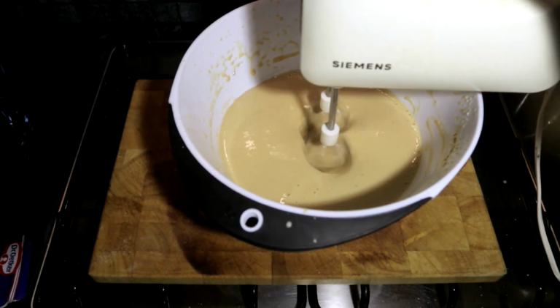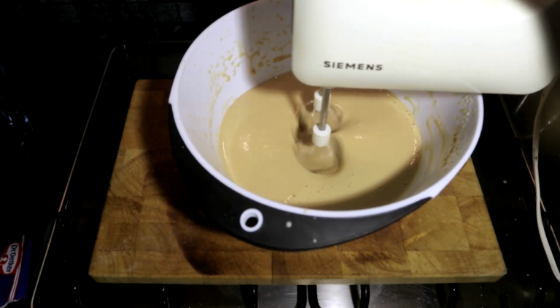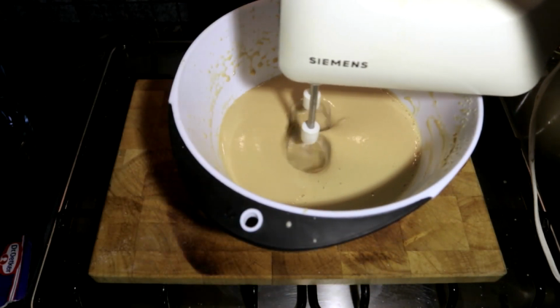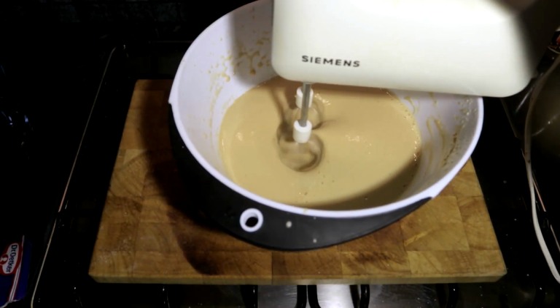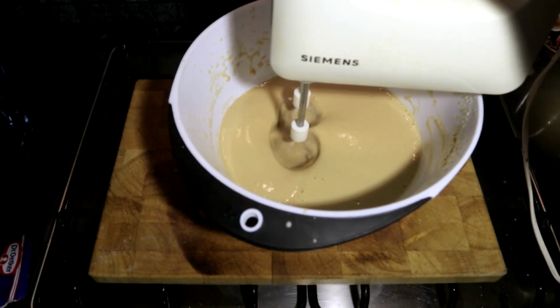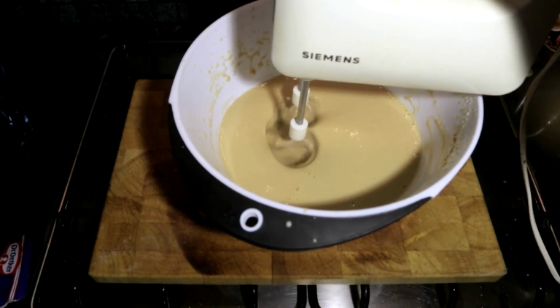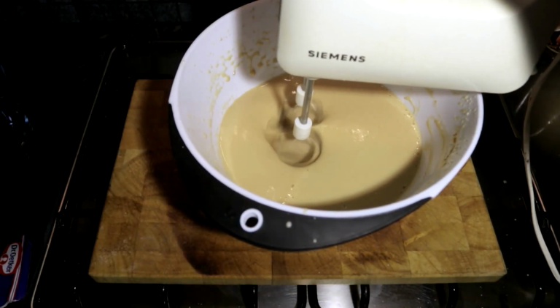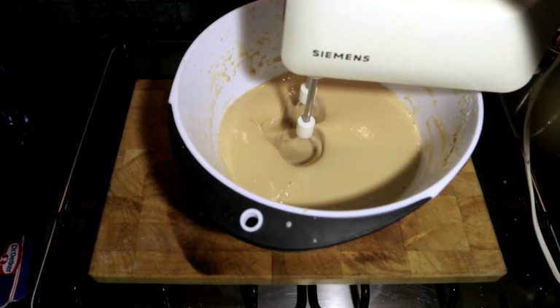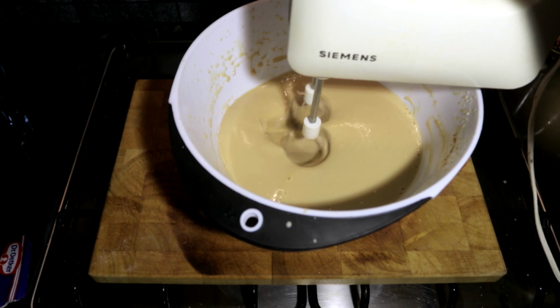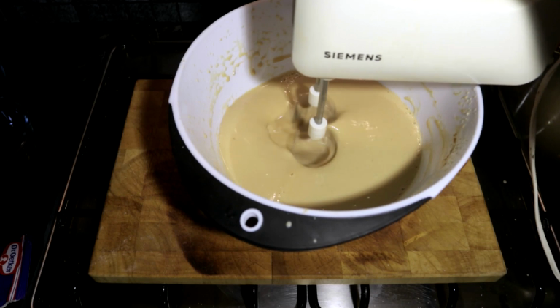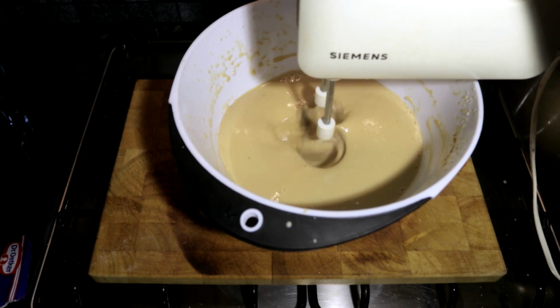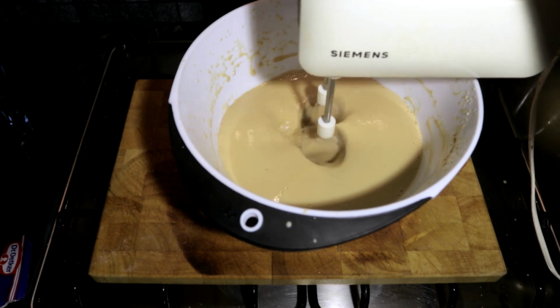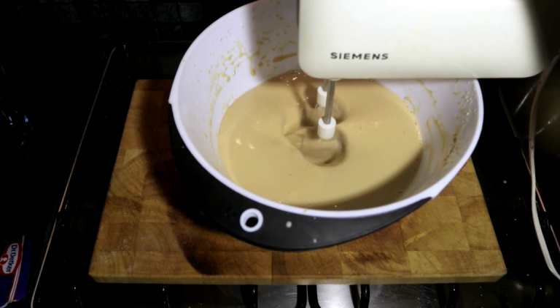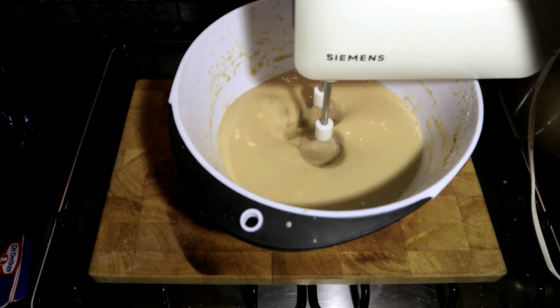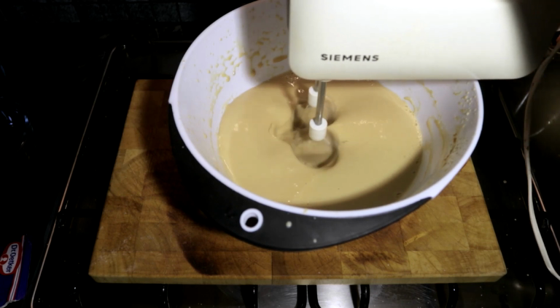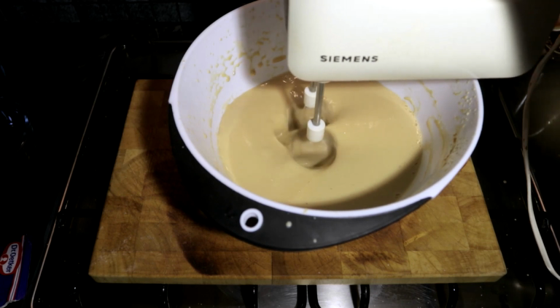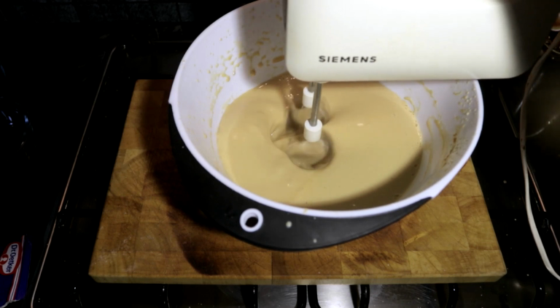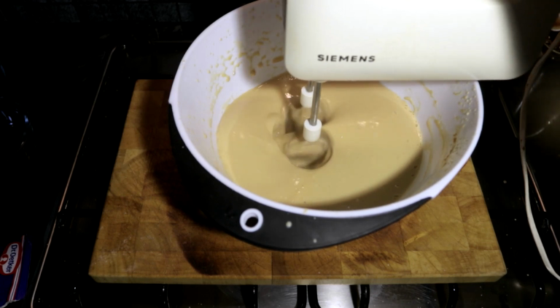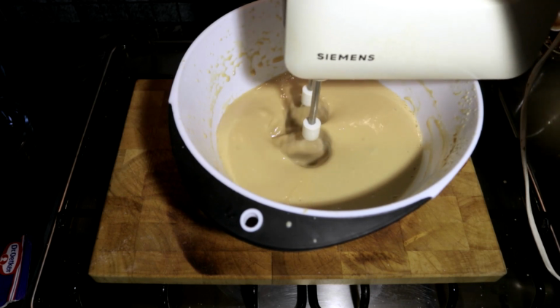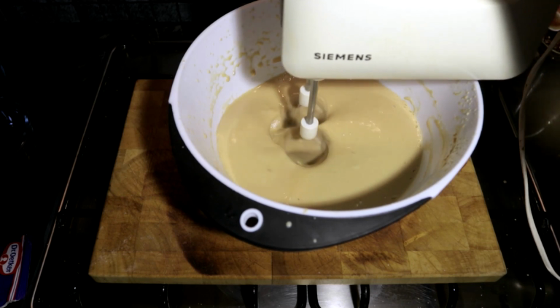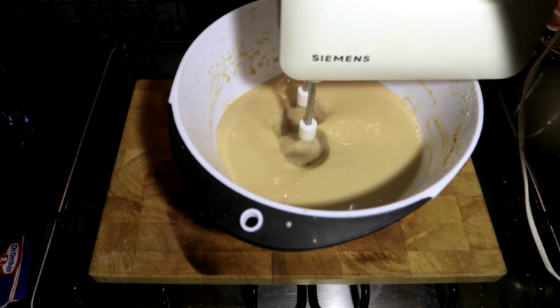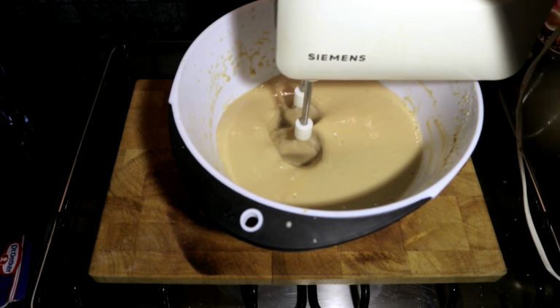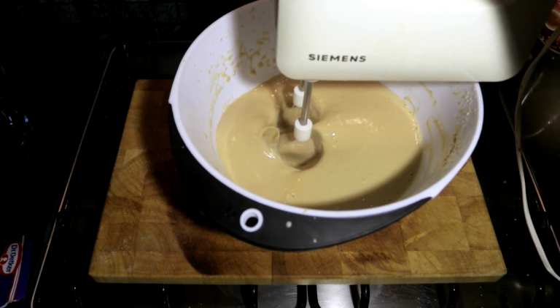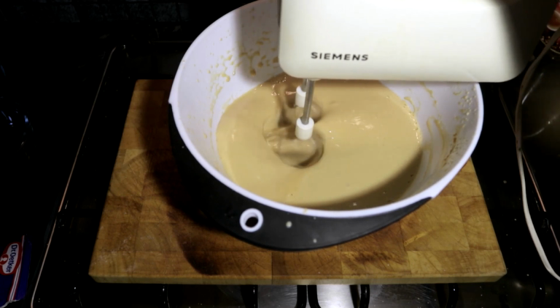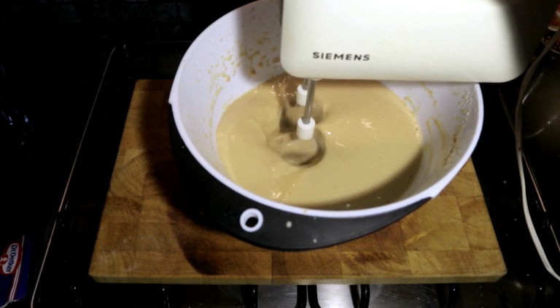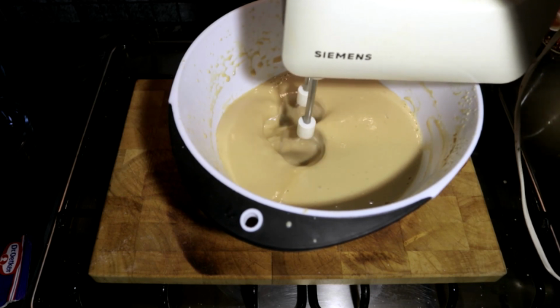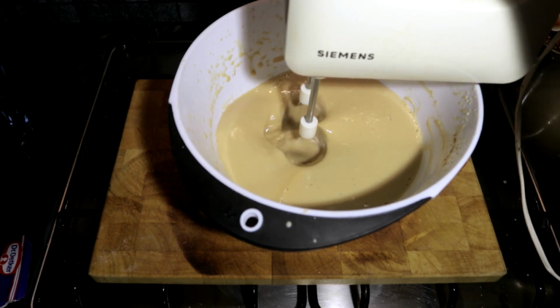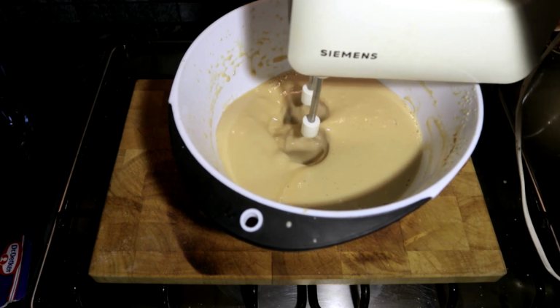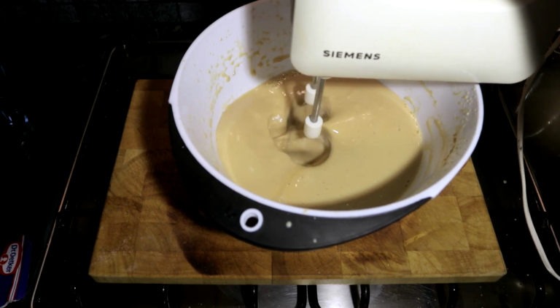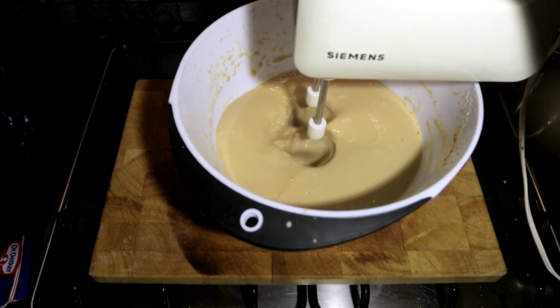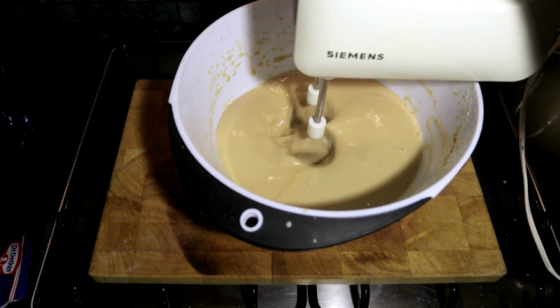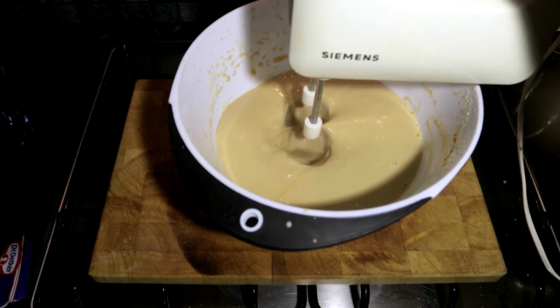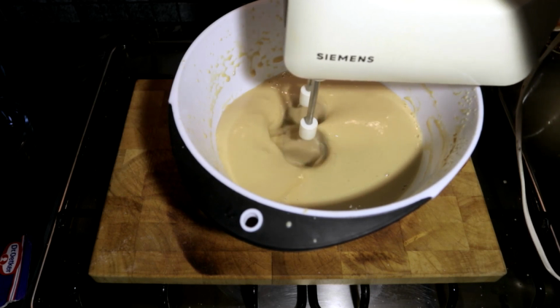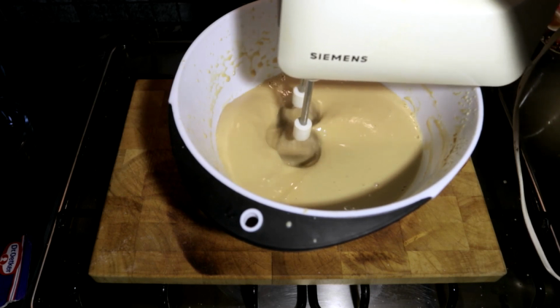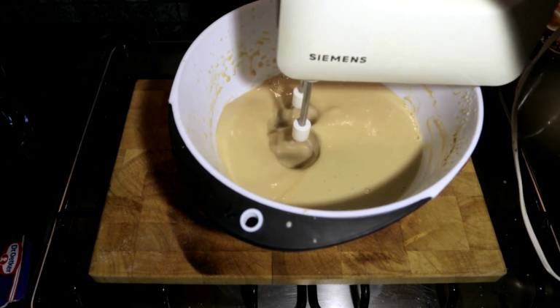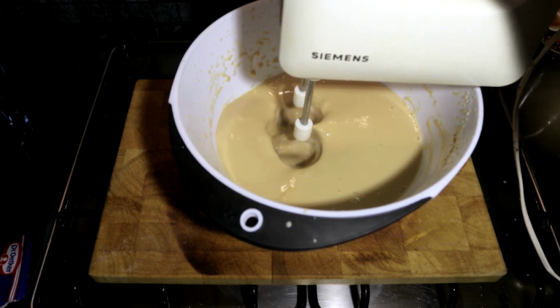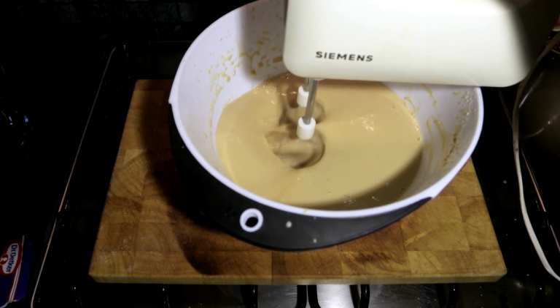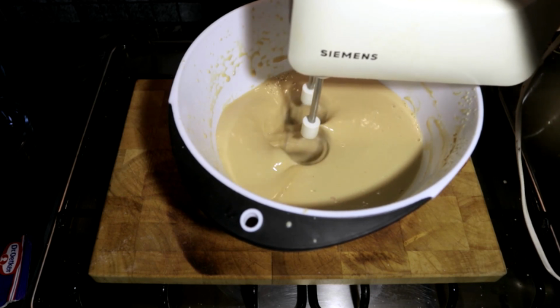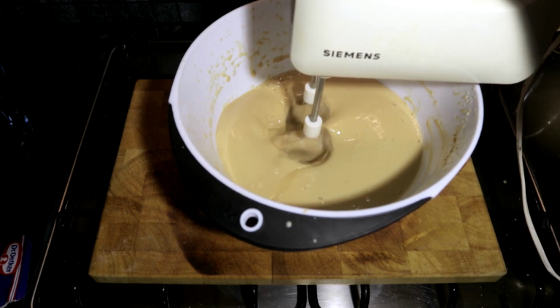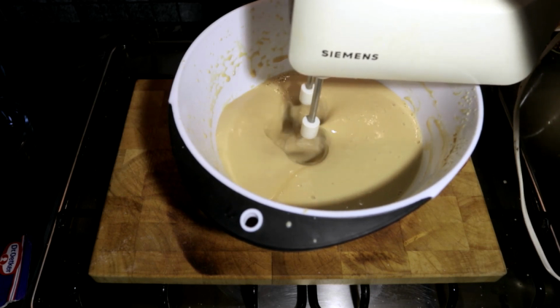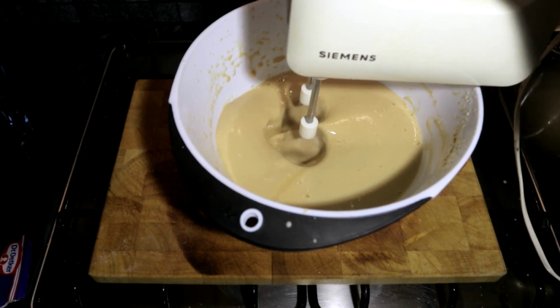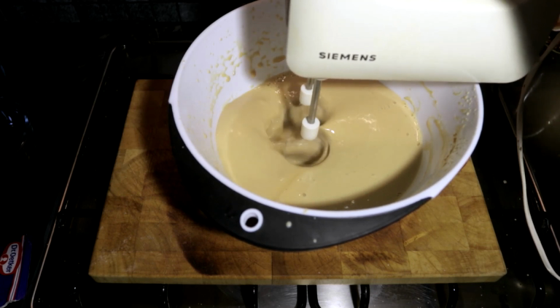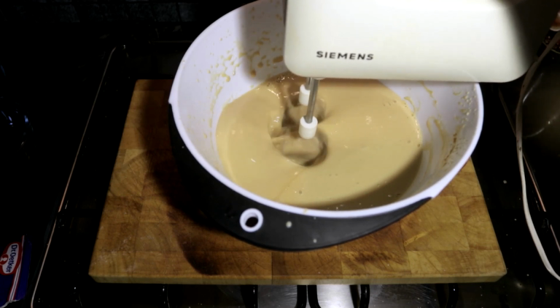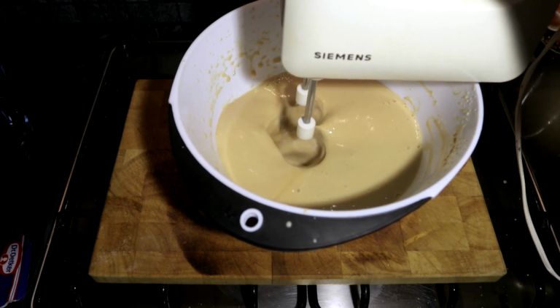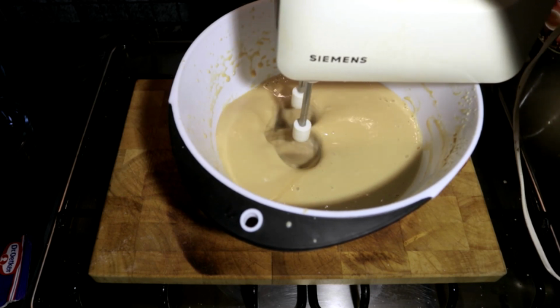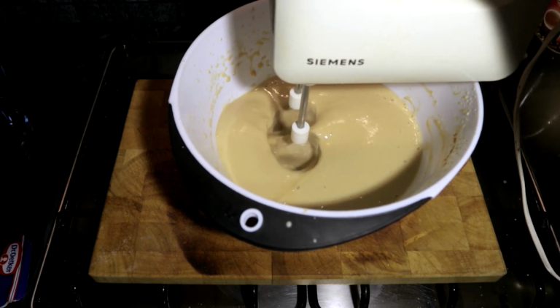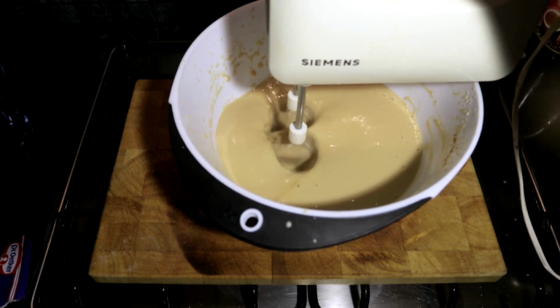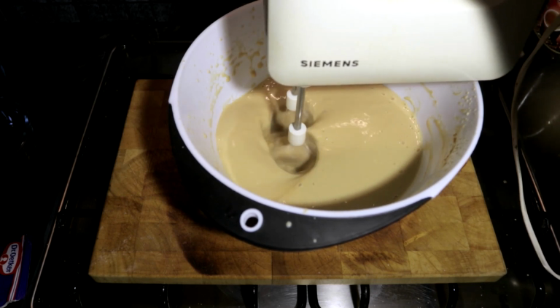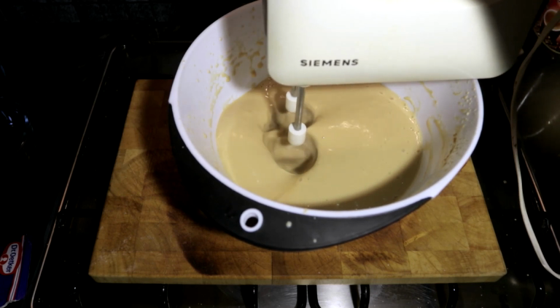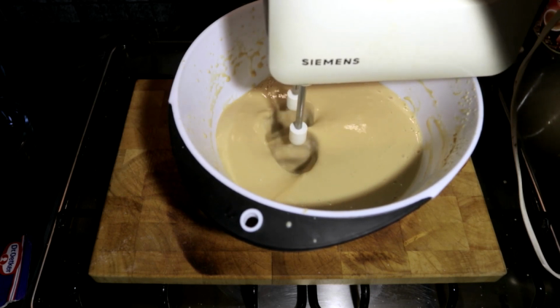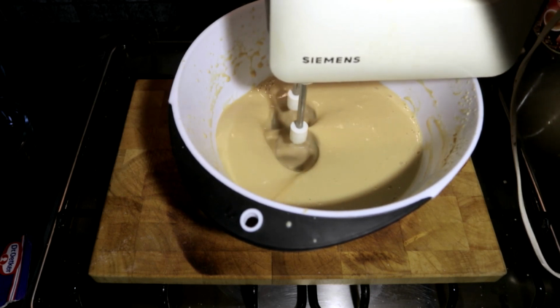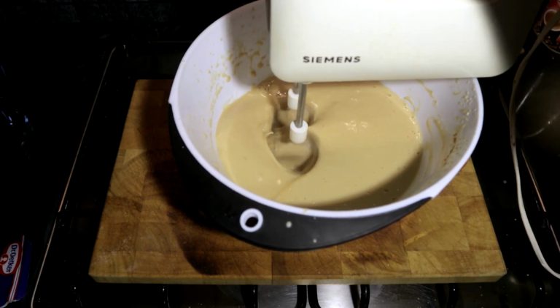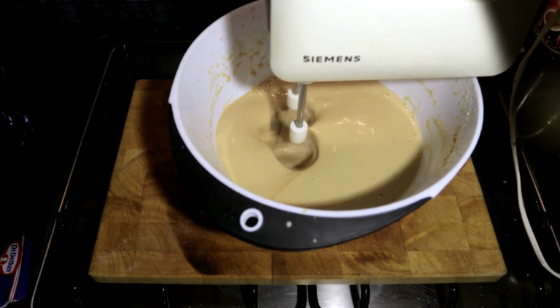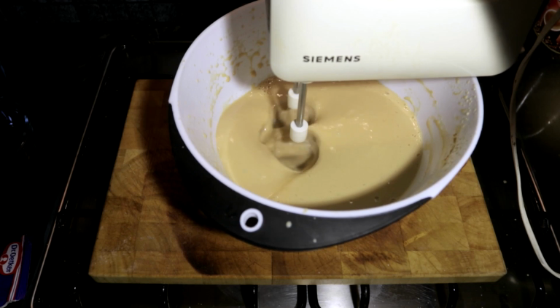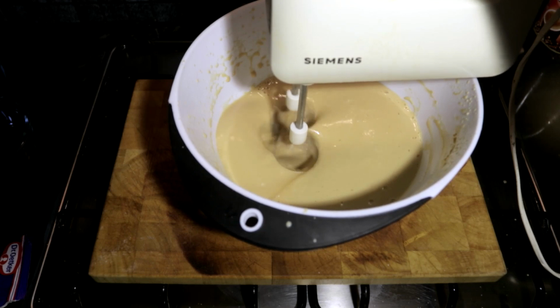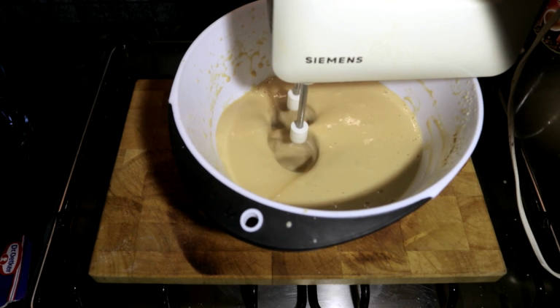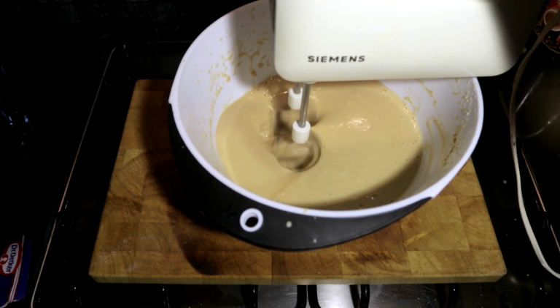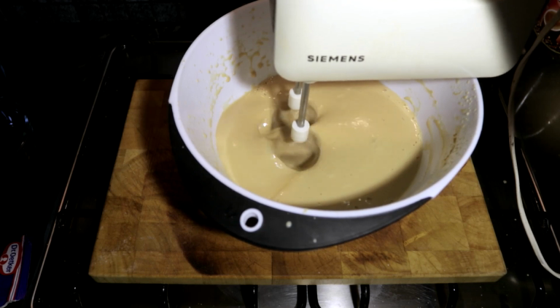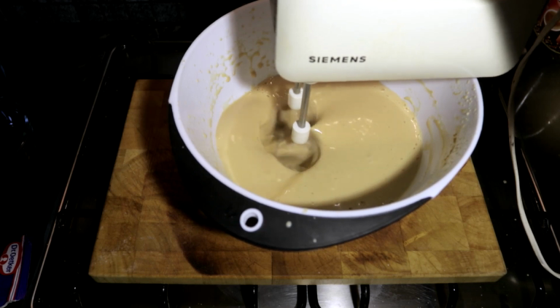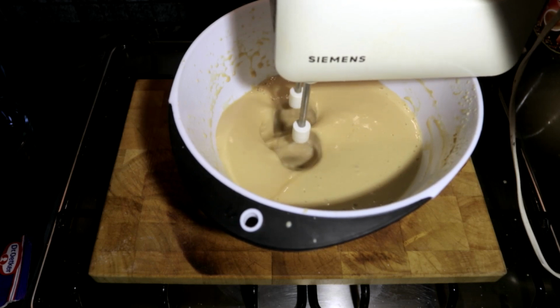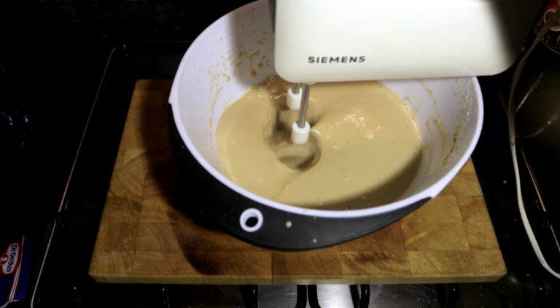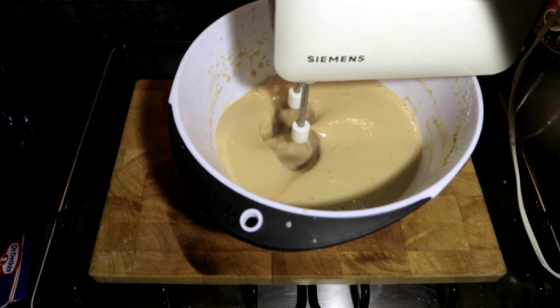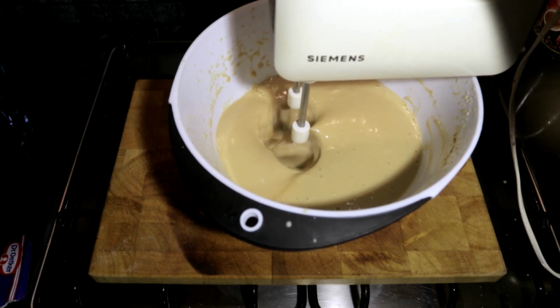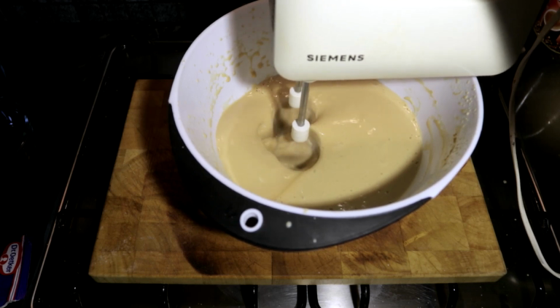And now once you've added all your powder, you are going to mix it for 3 minutes on high speed.